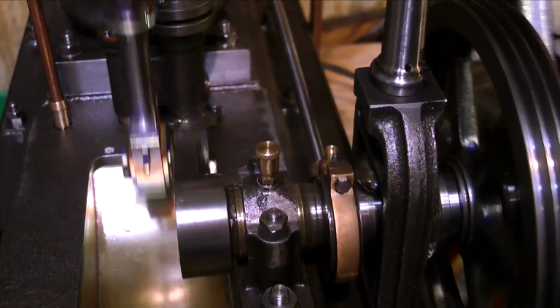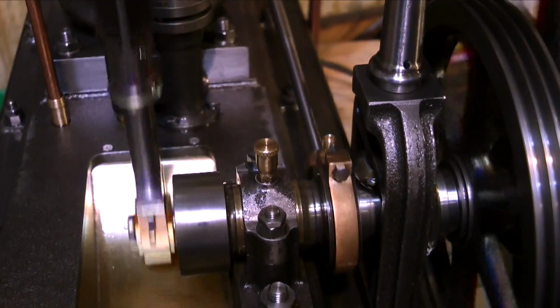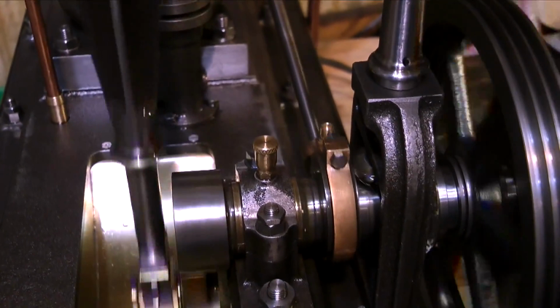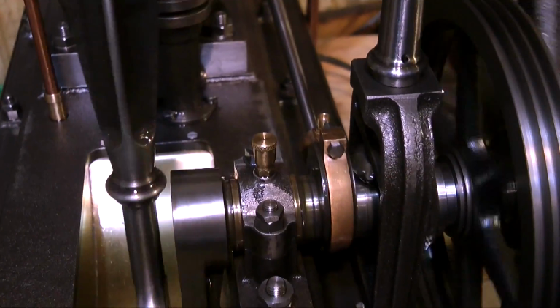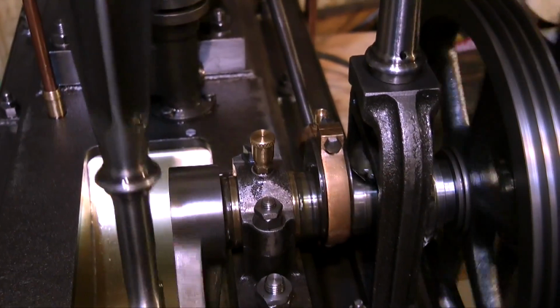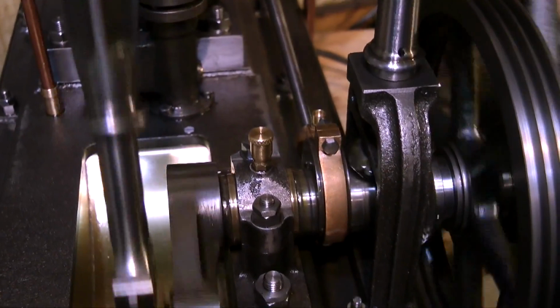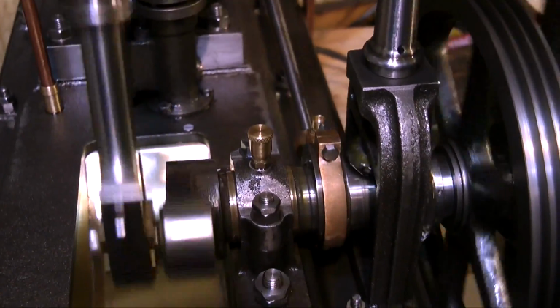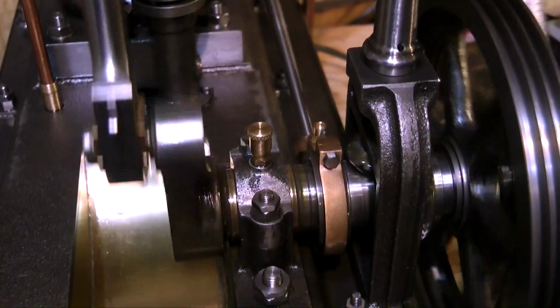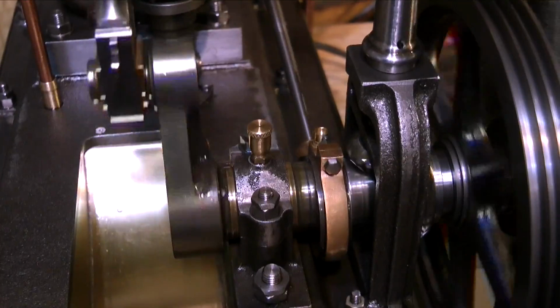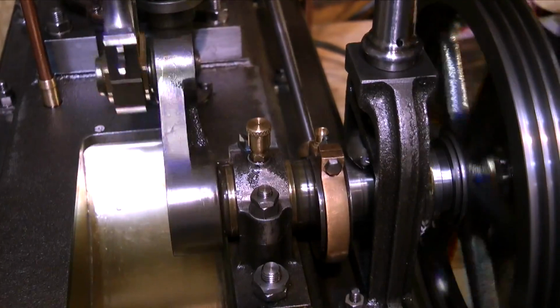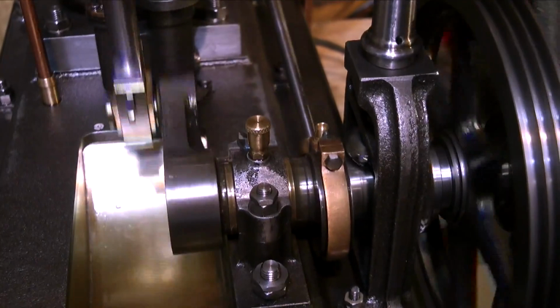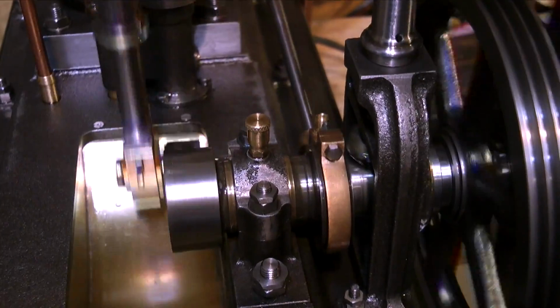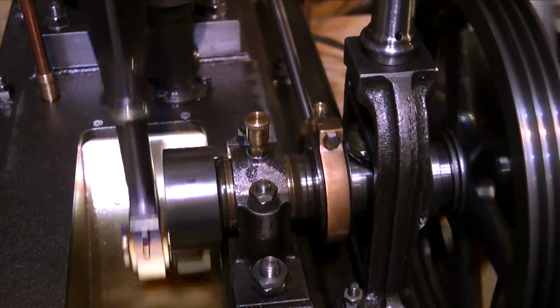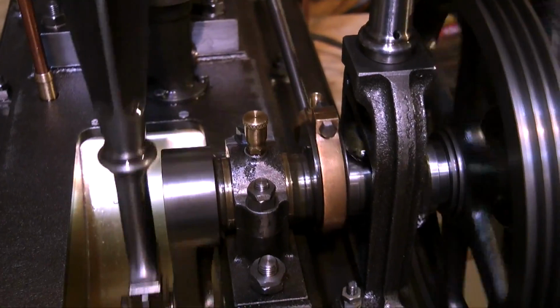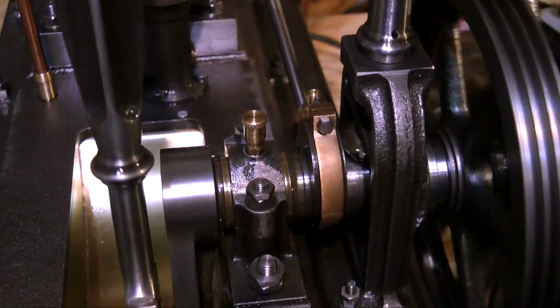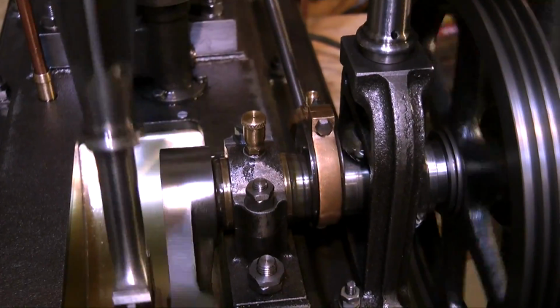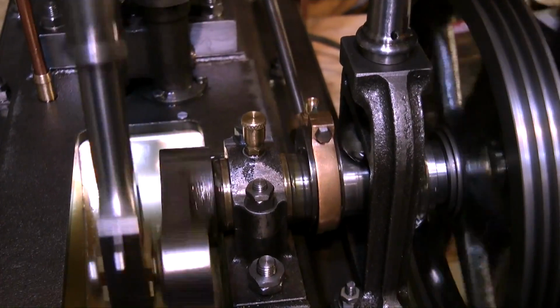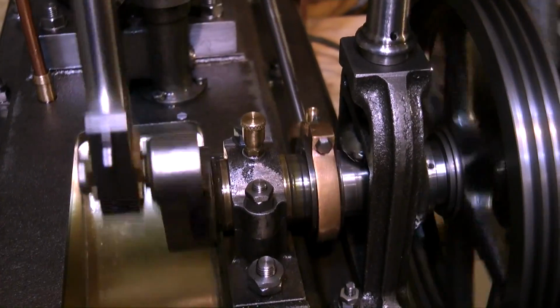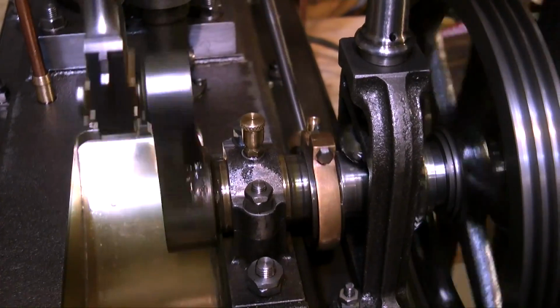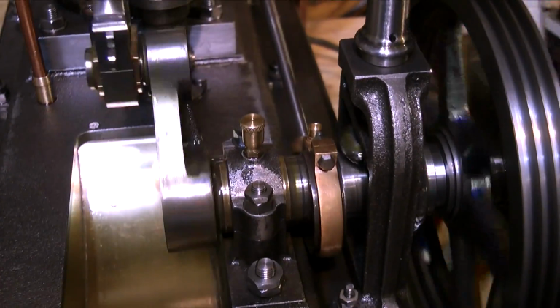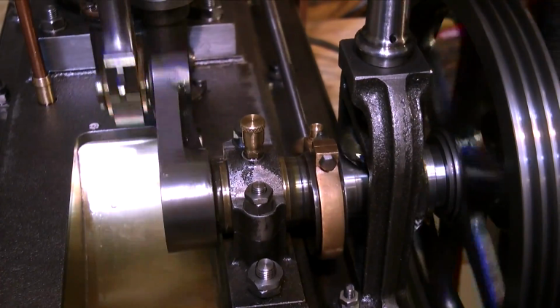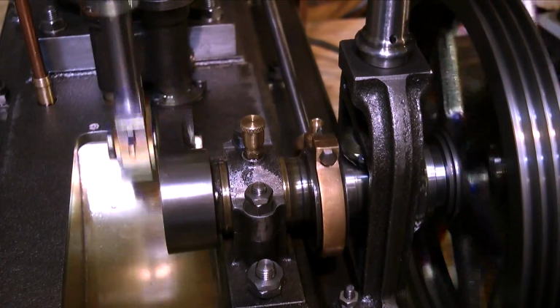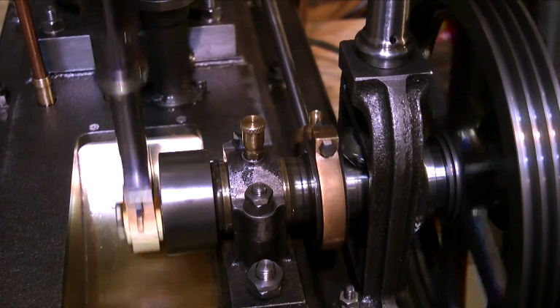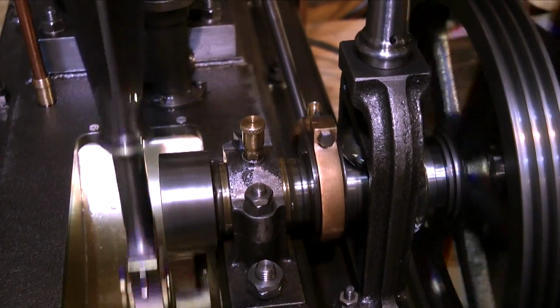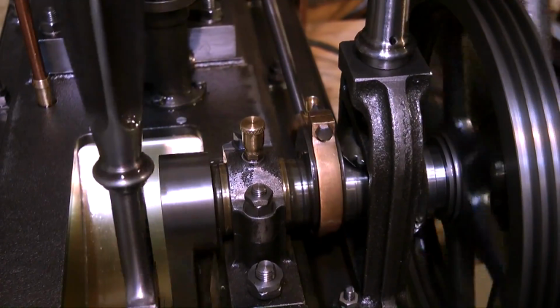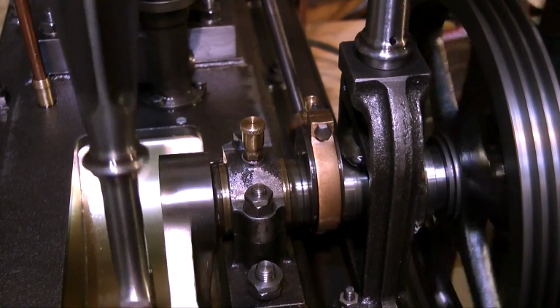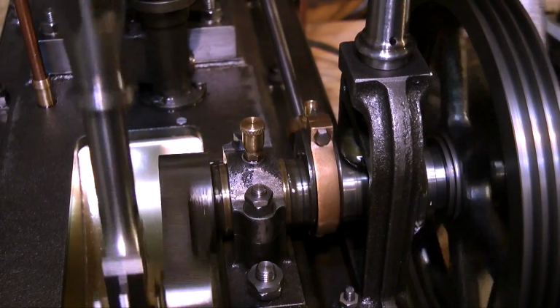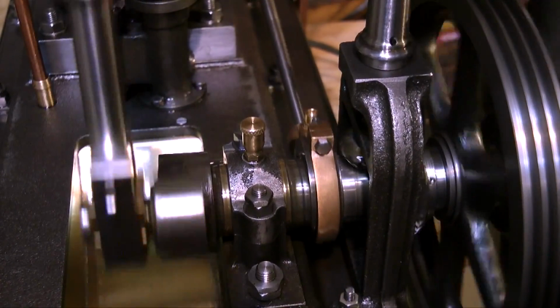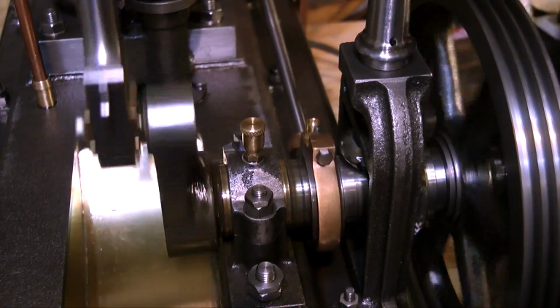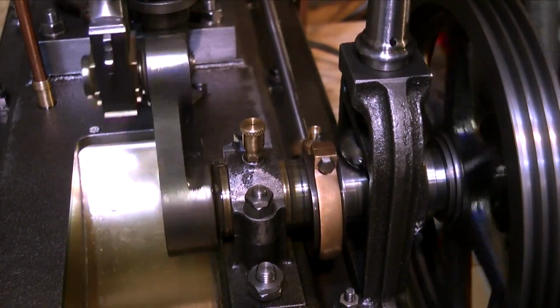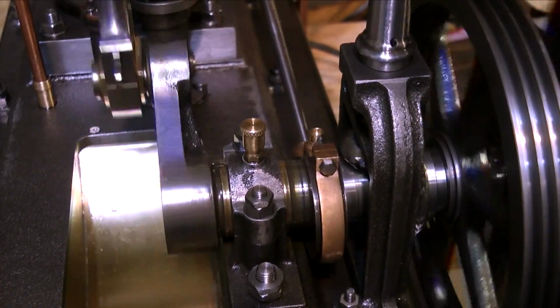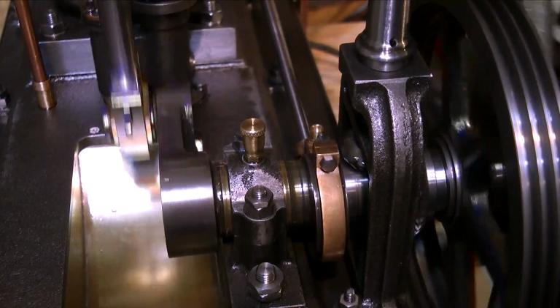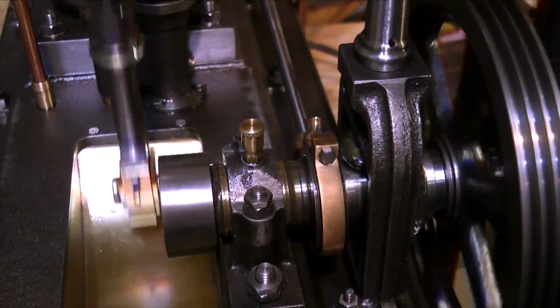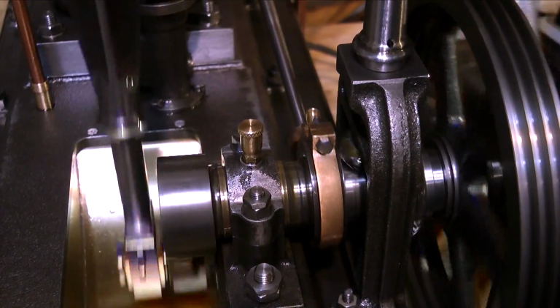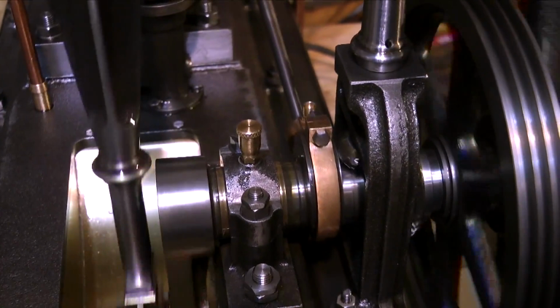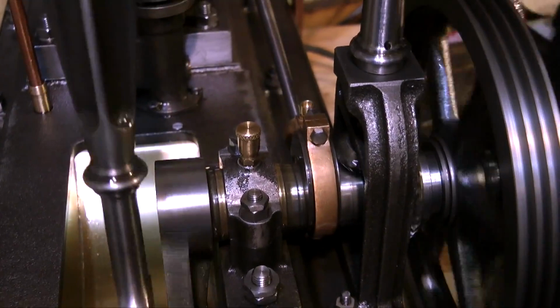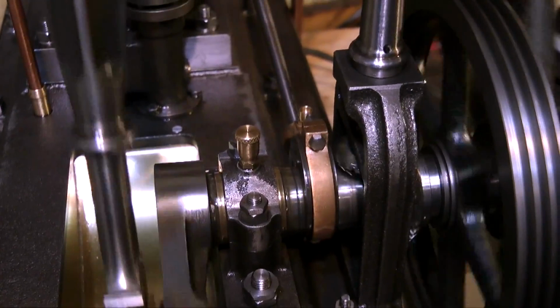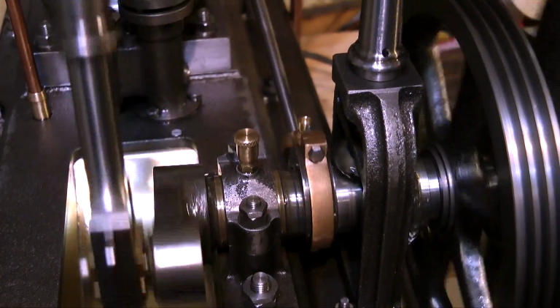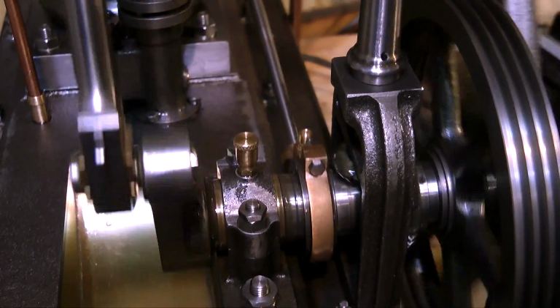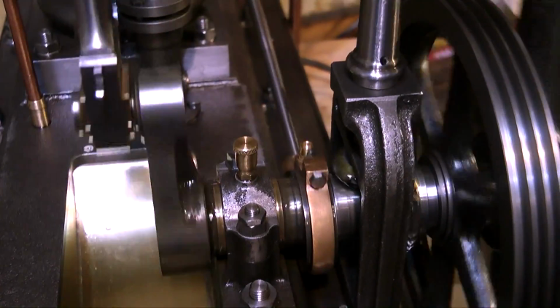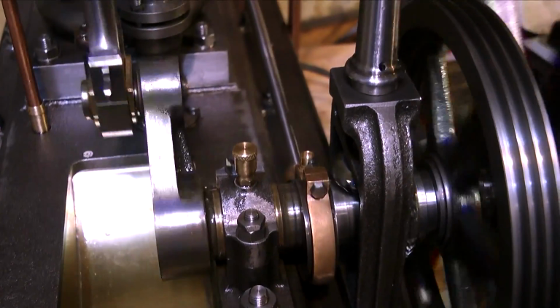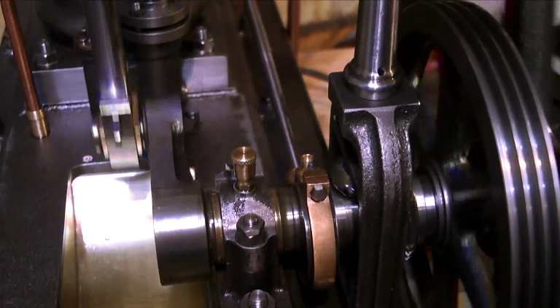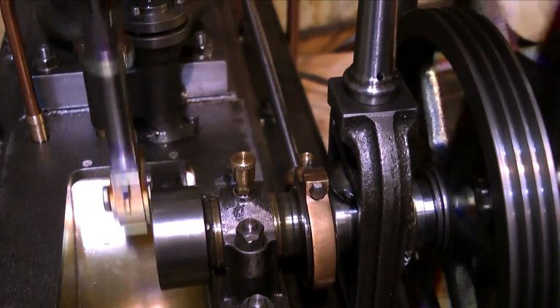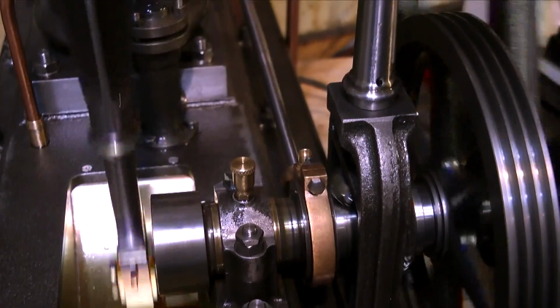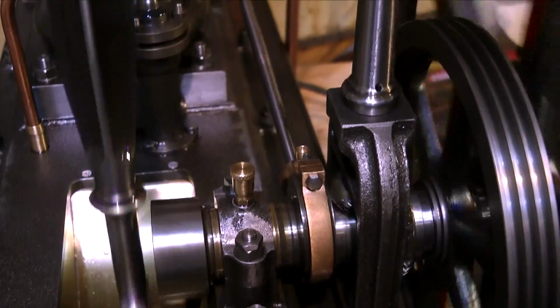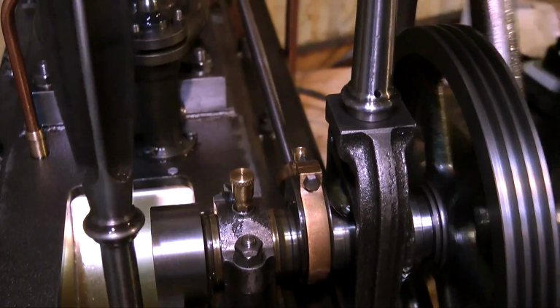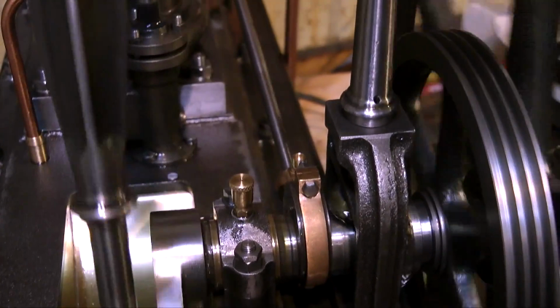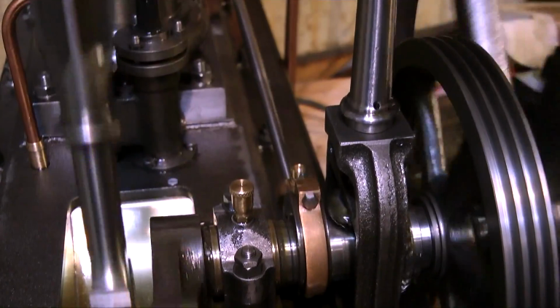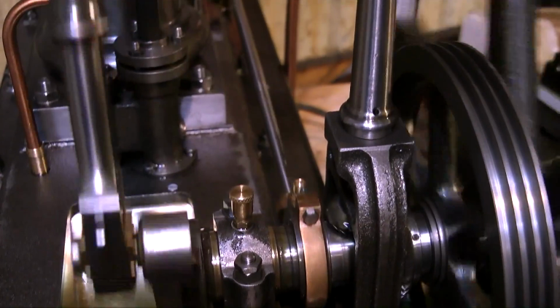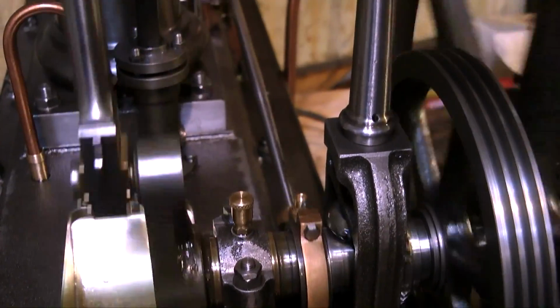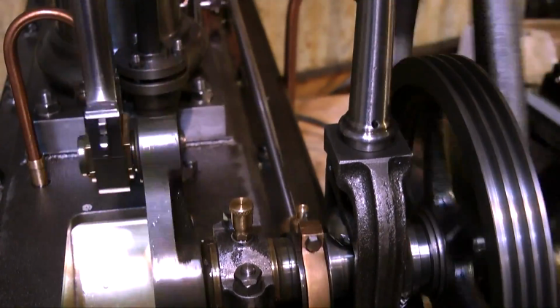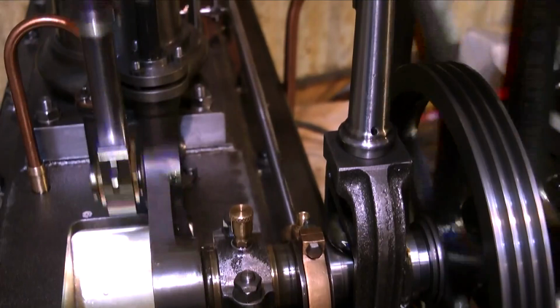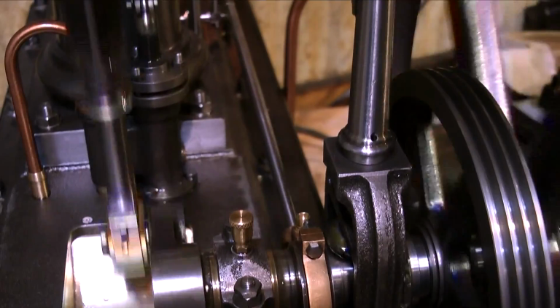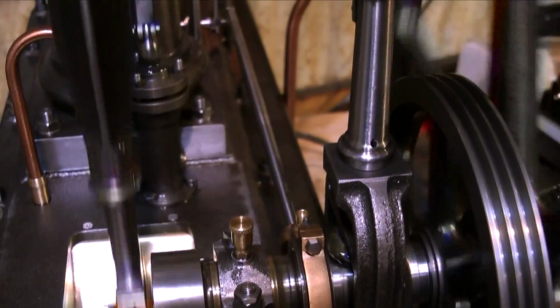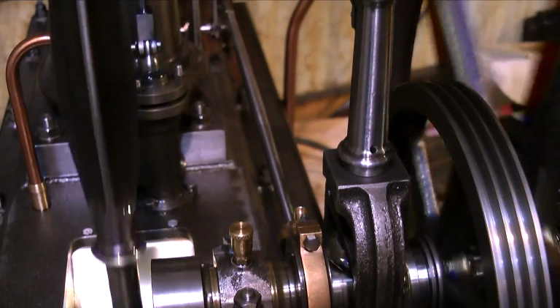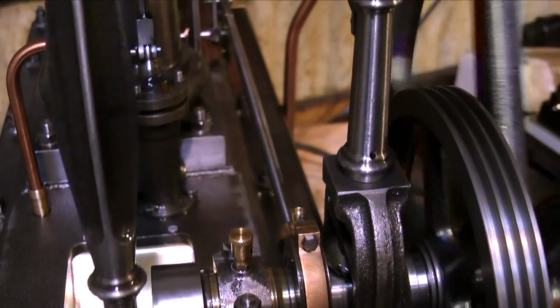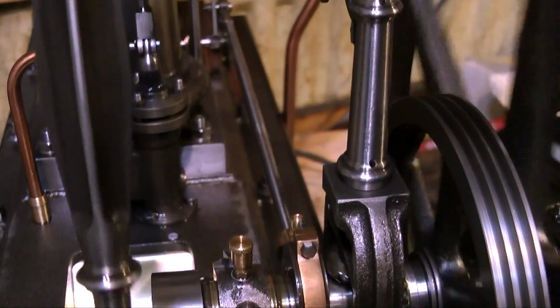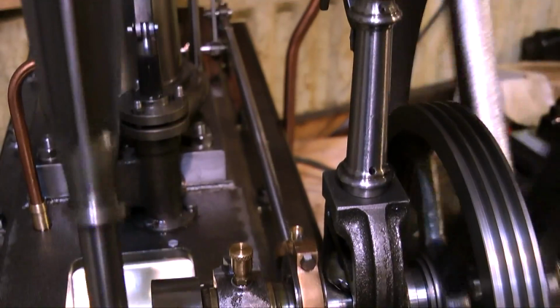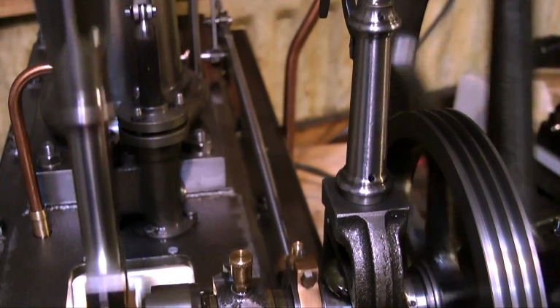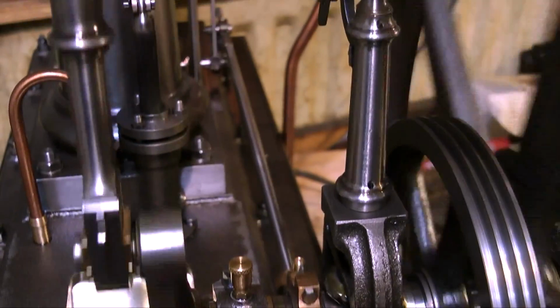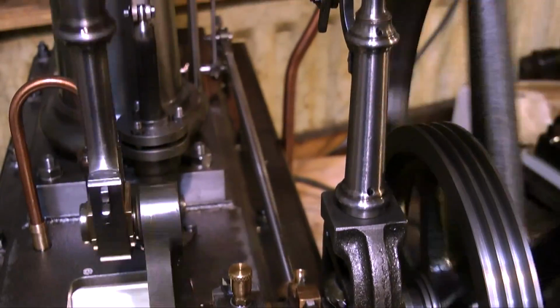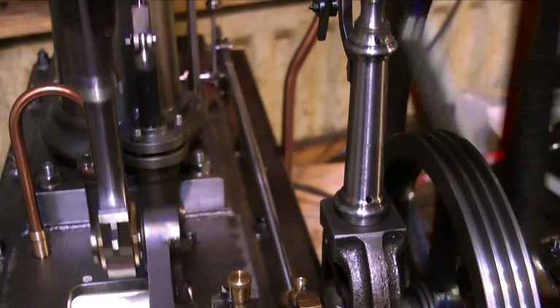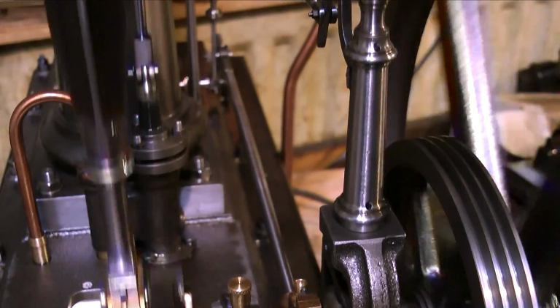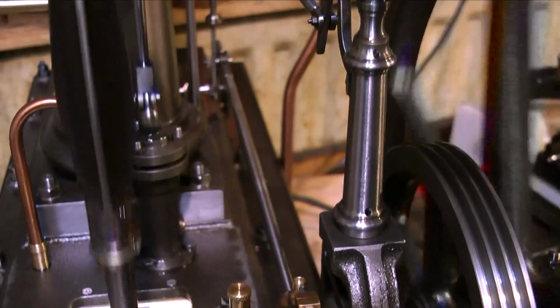There really is not much more I can say about this engine that is not obvious. Engines like this do not come along very often — it is exceptional.